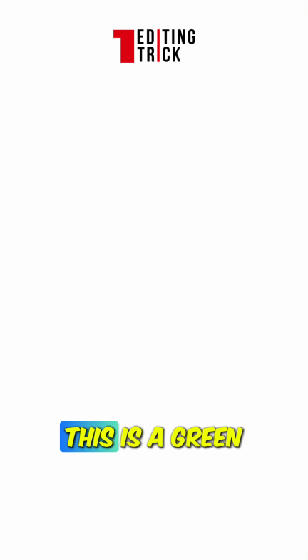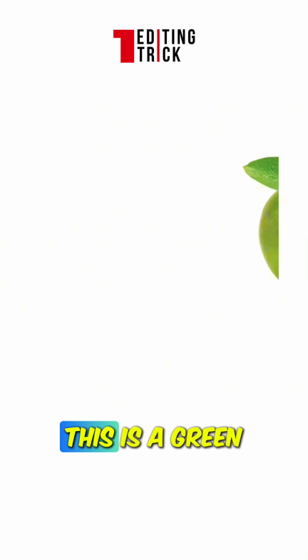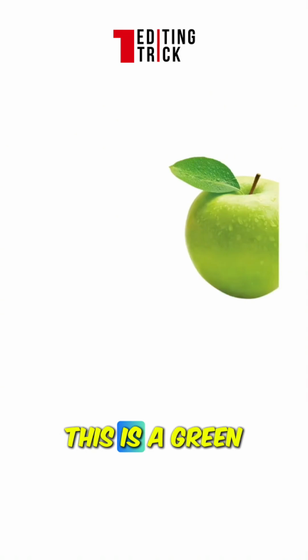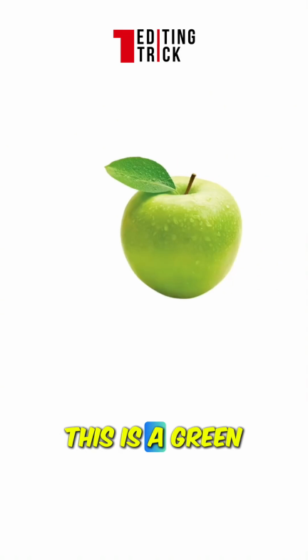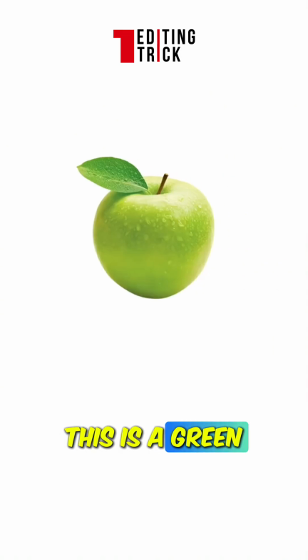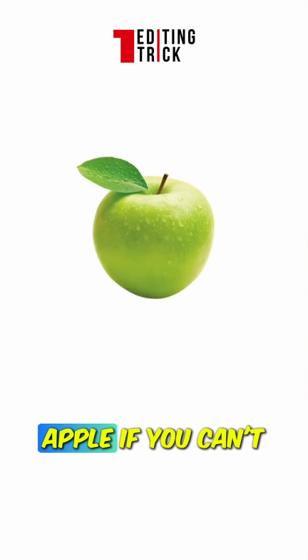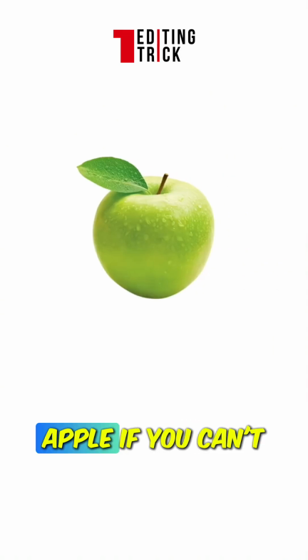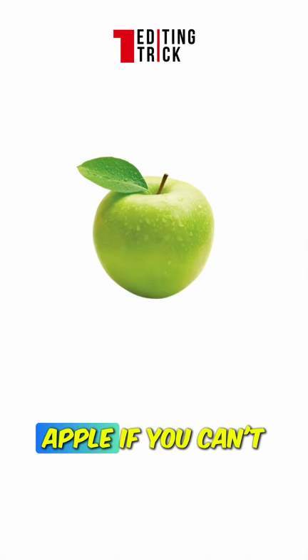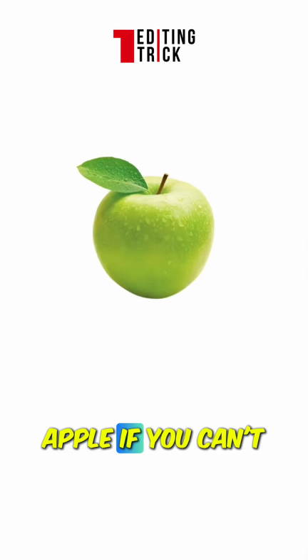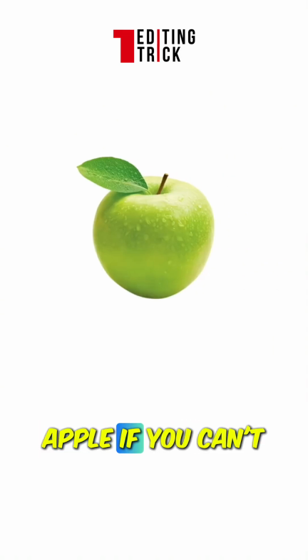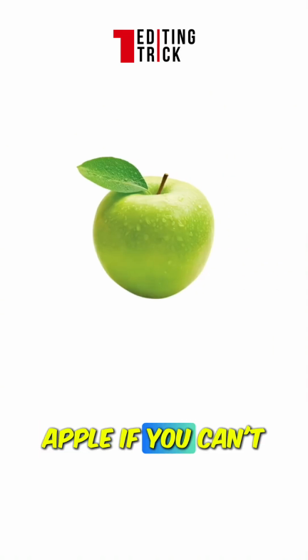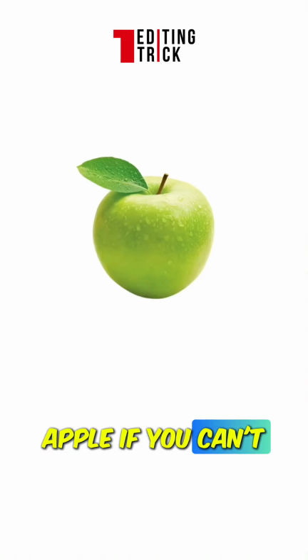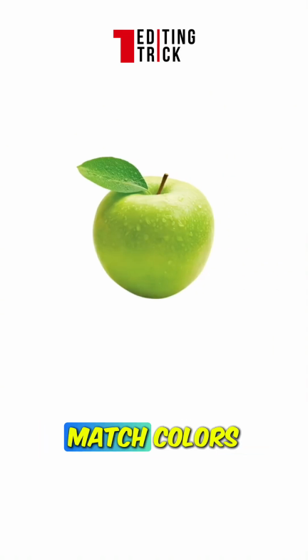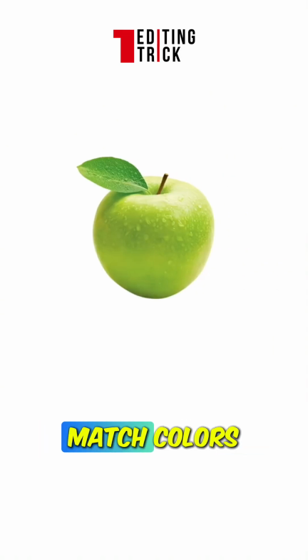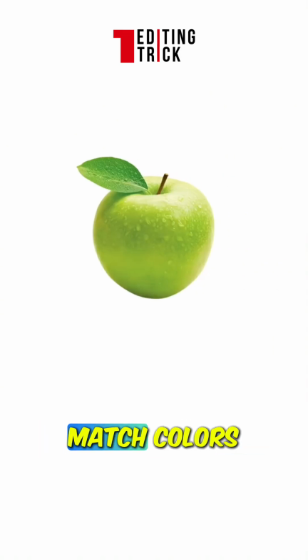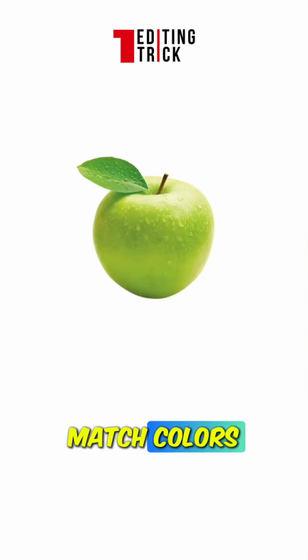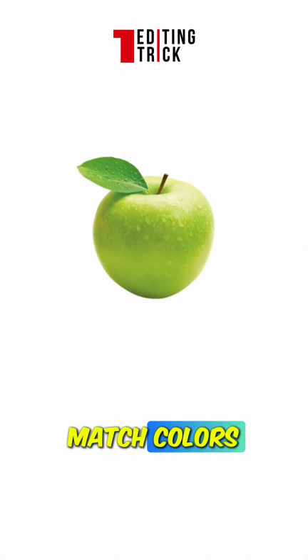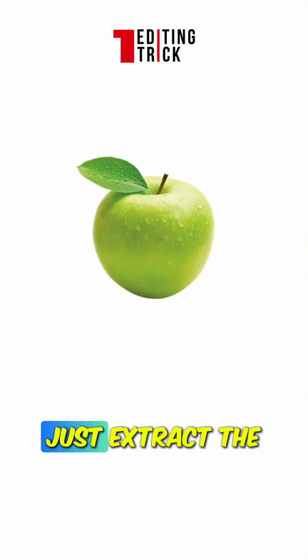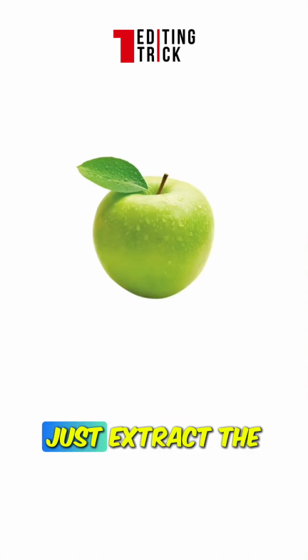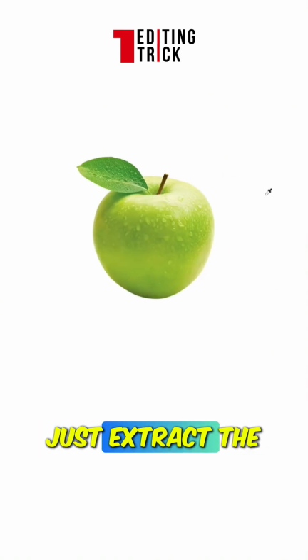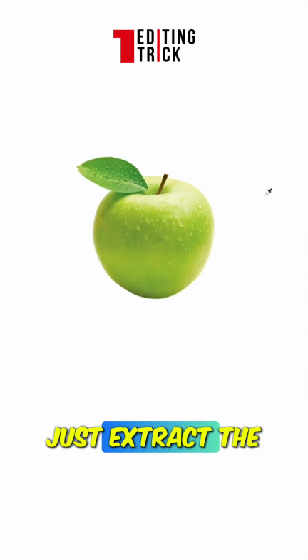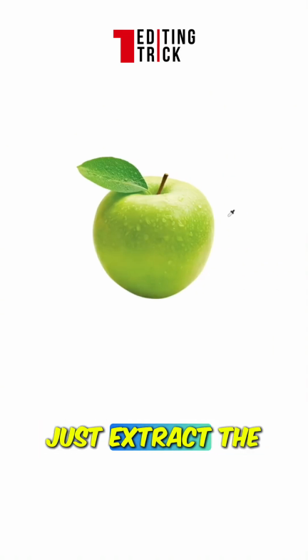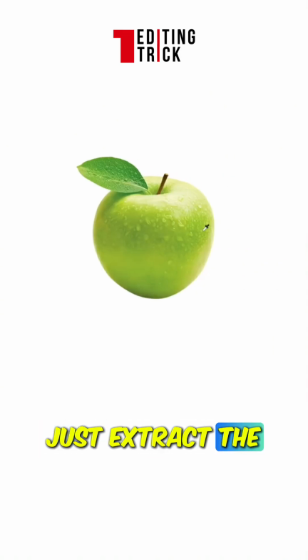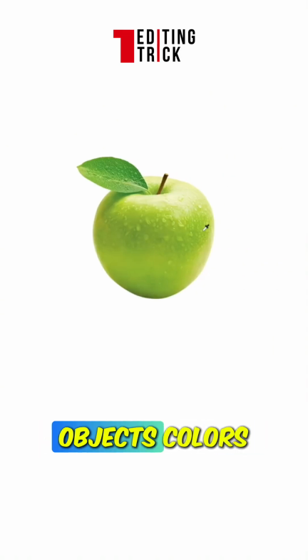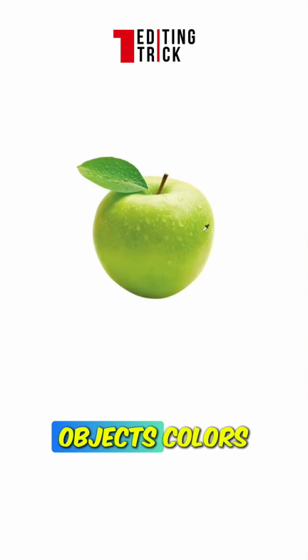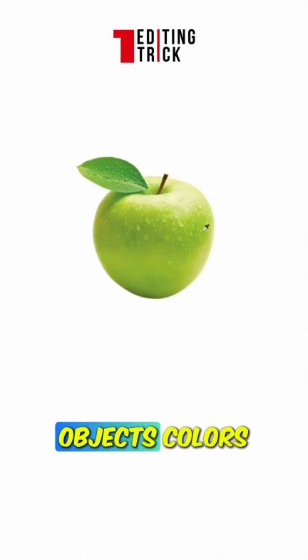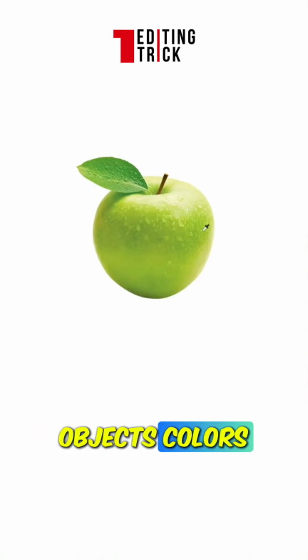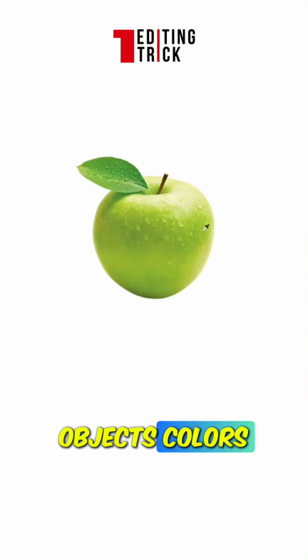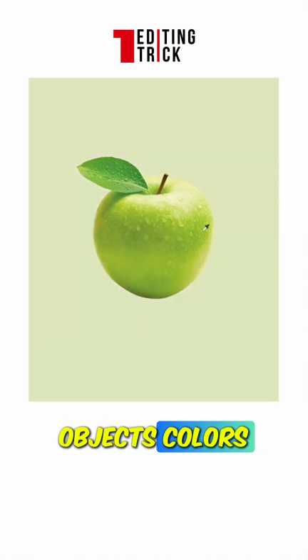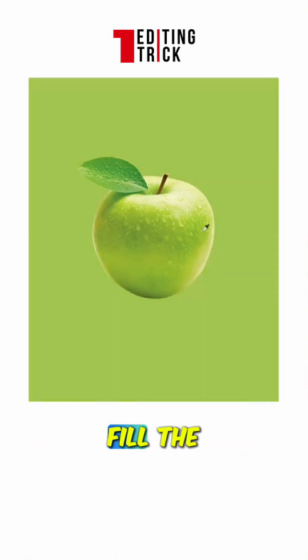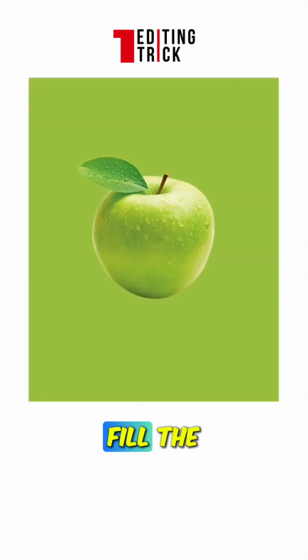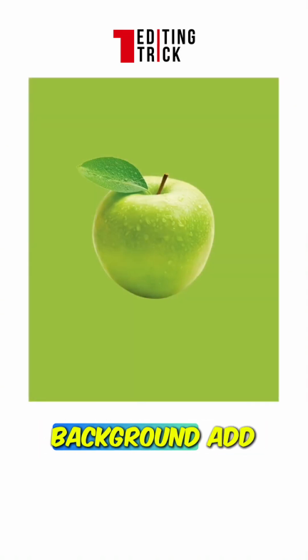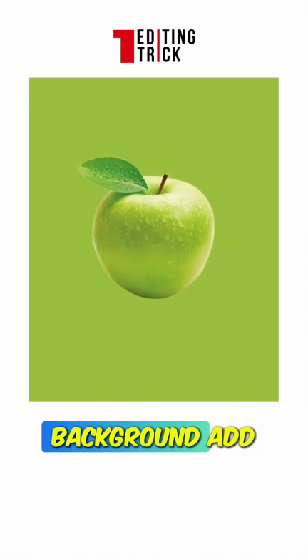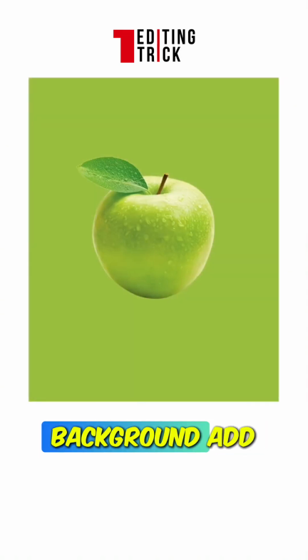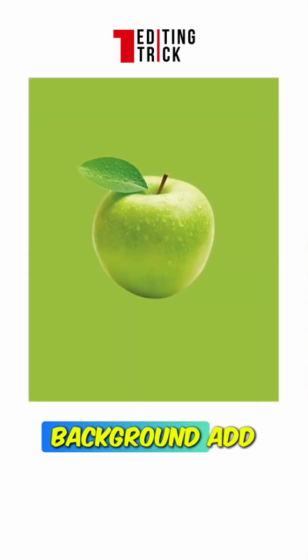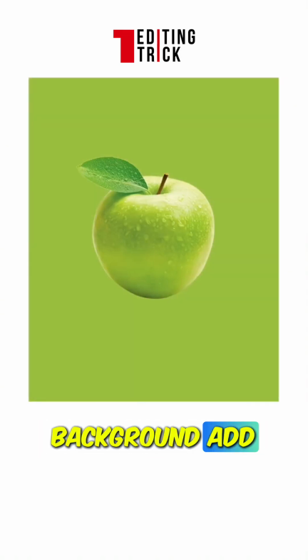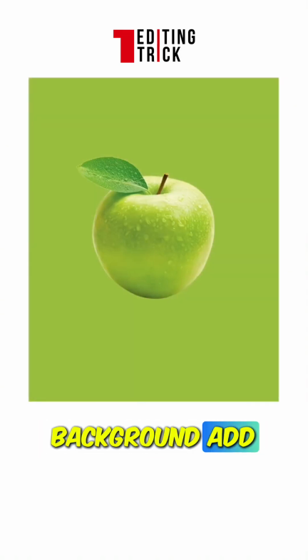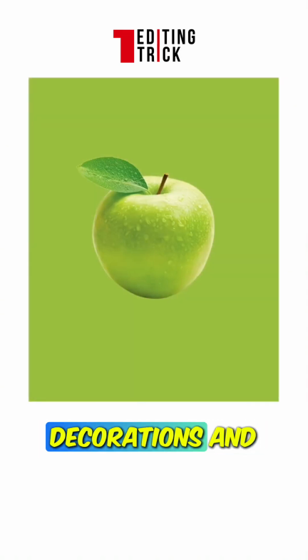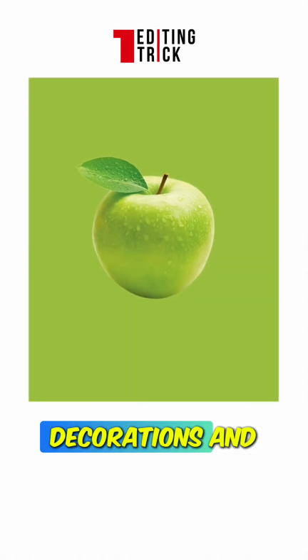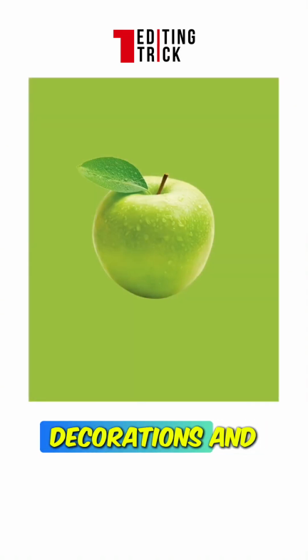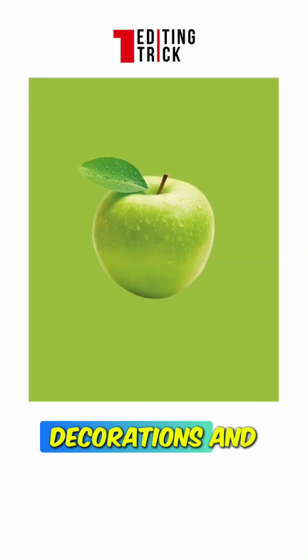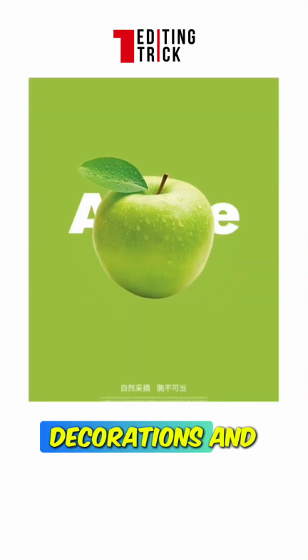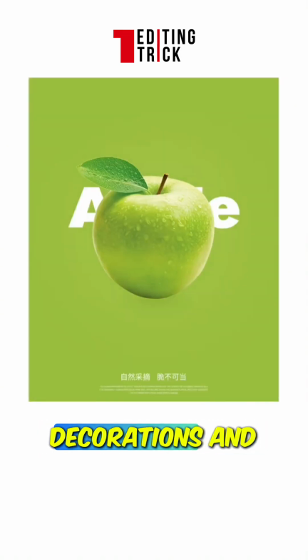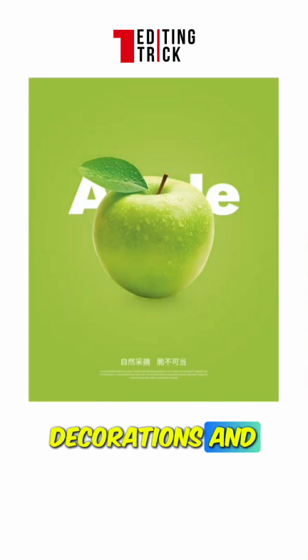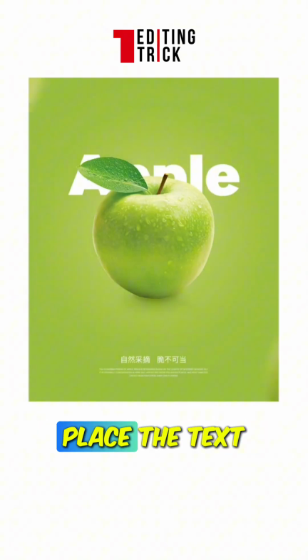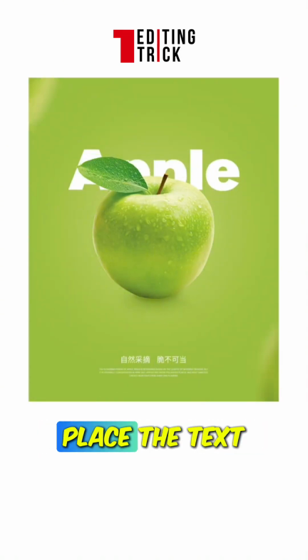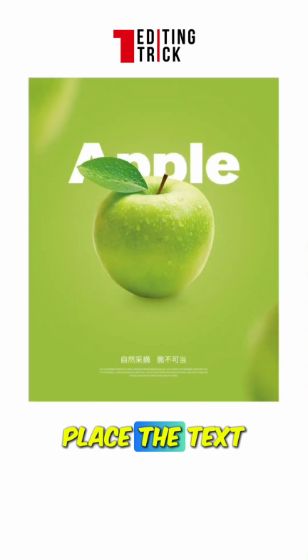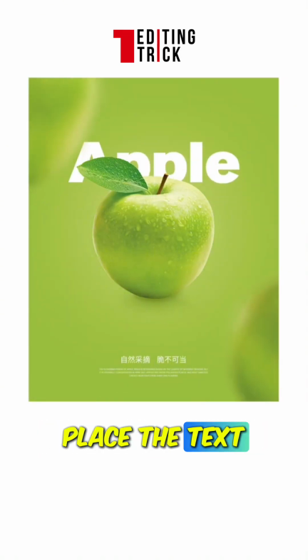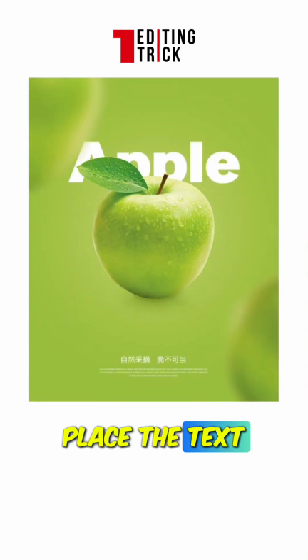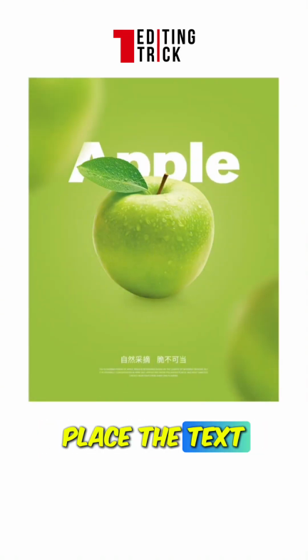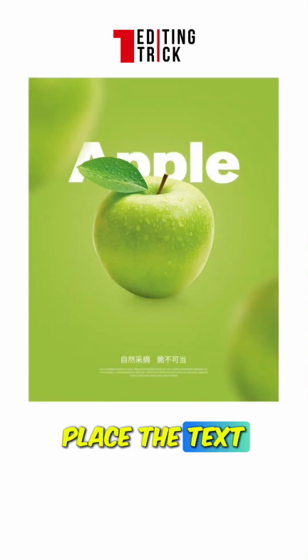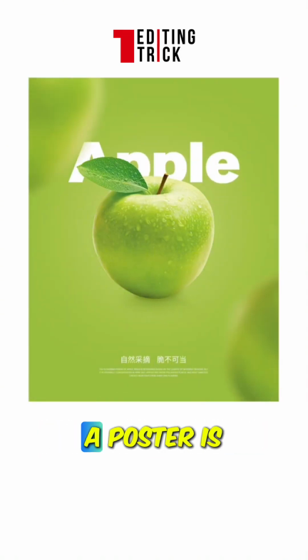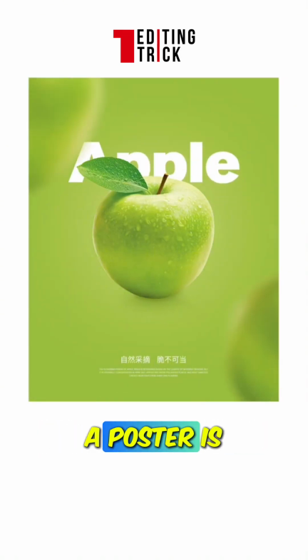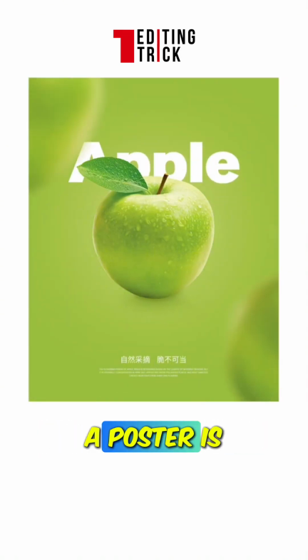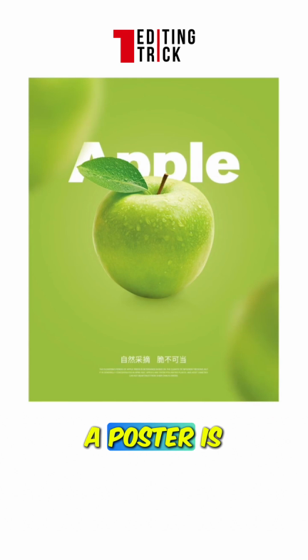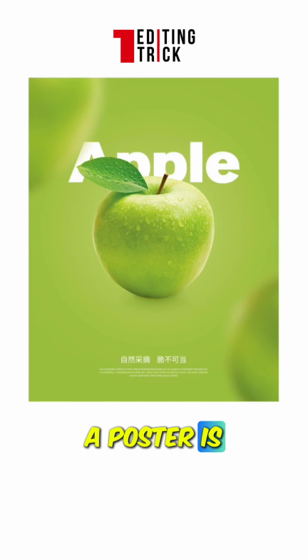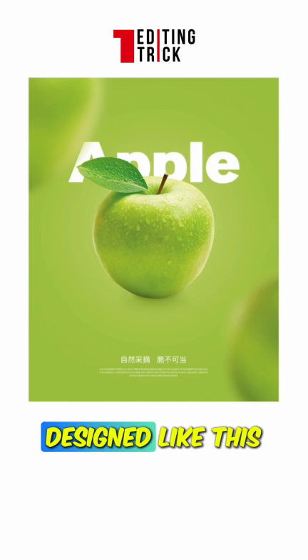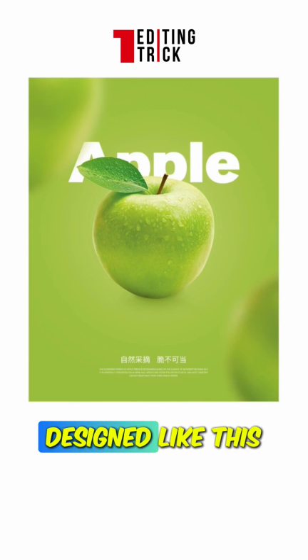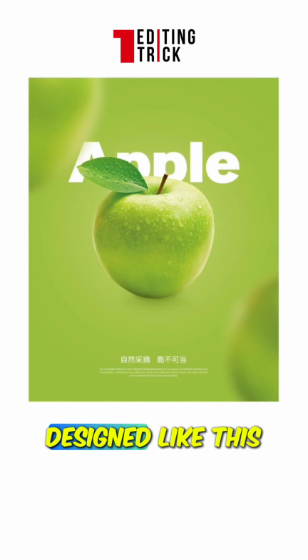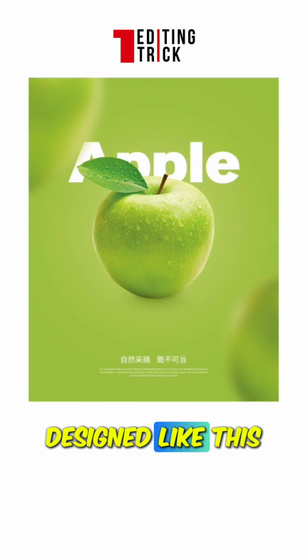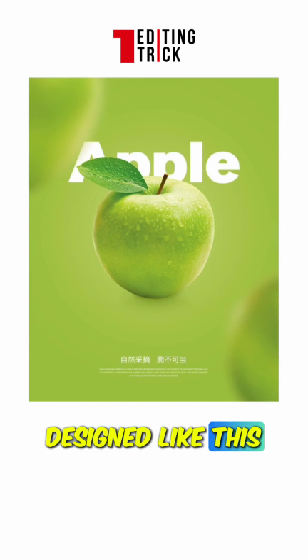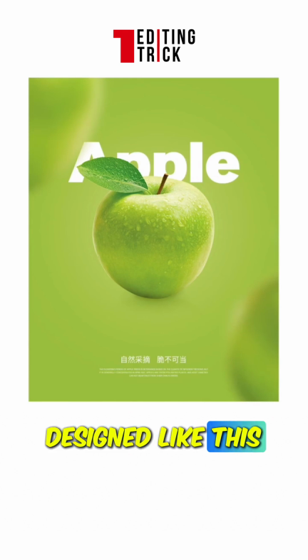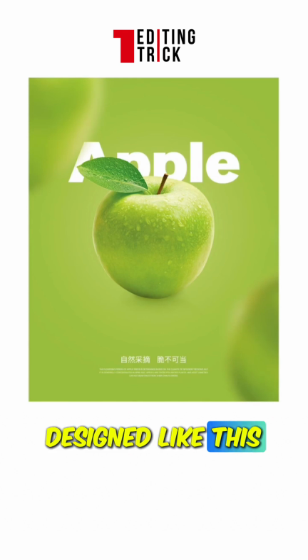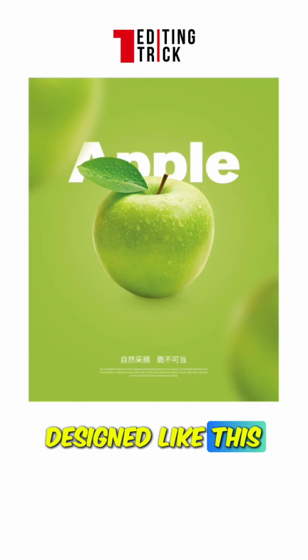This is a green apple. If you can't match colors, just extract the object's colors. Fill the background, add decorations, and place the text. A poster is designed like this.